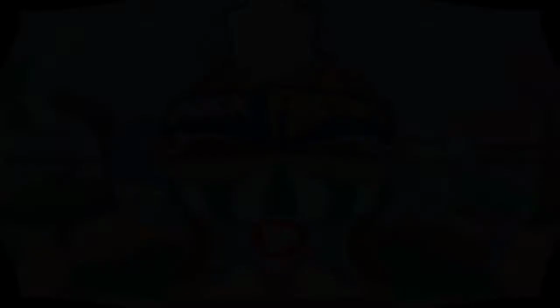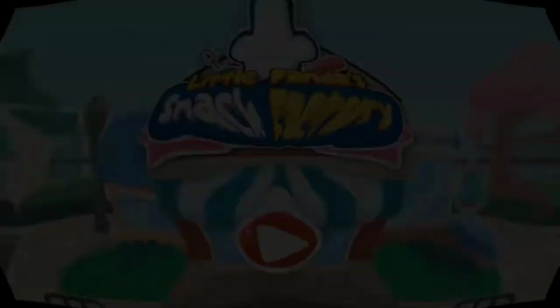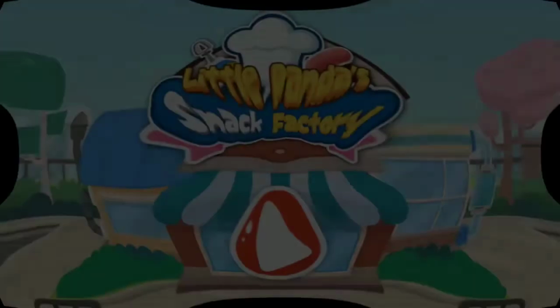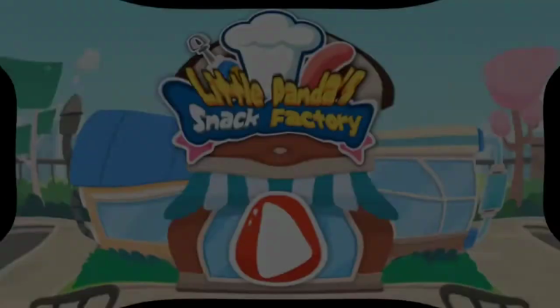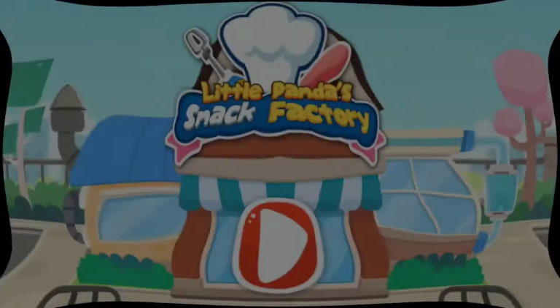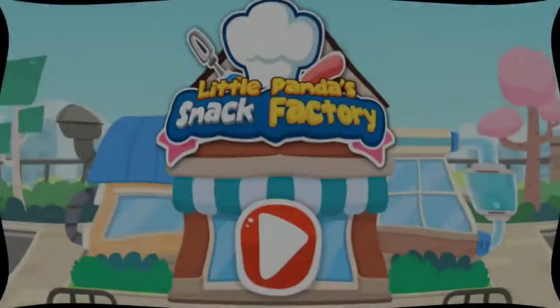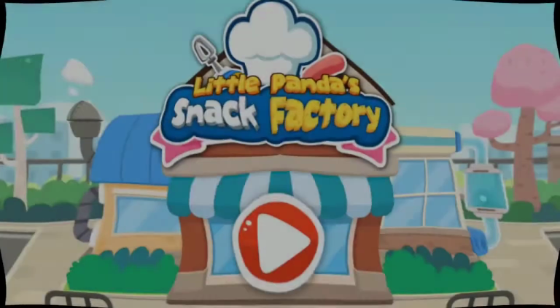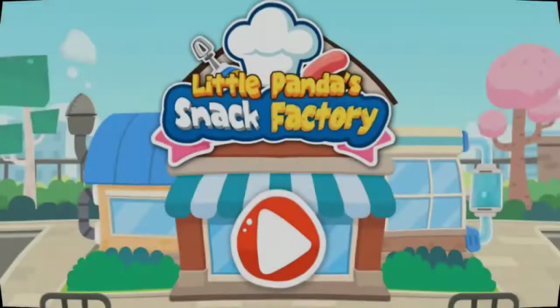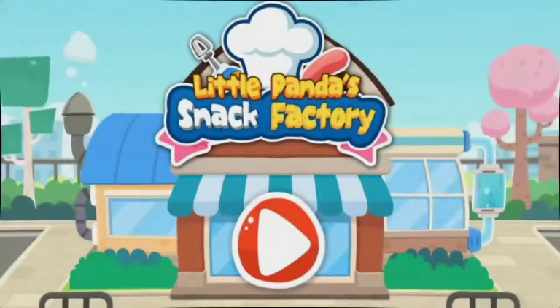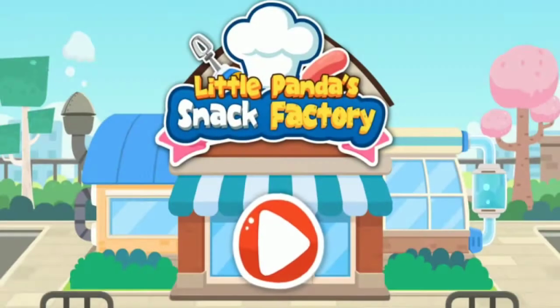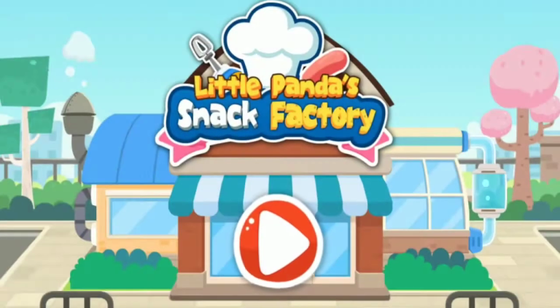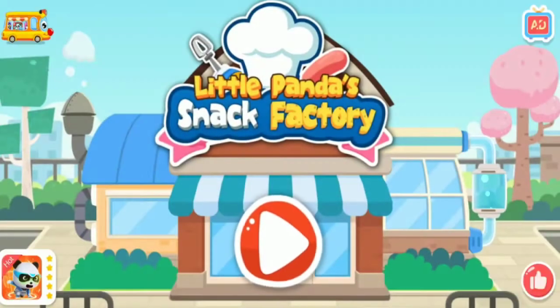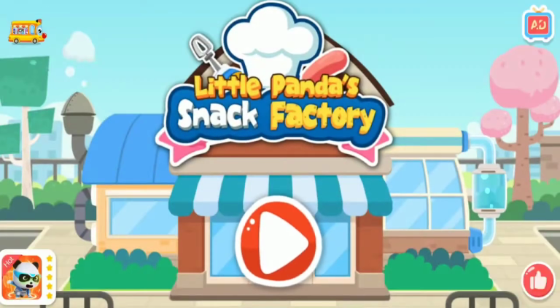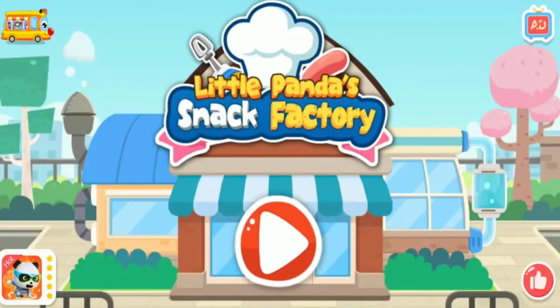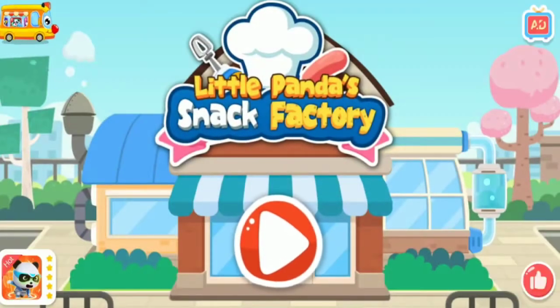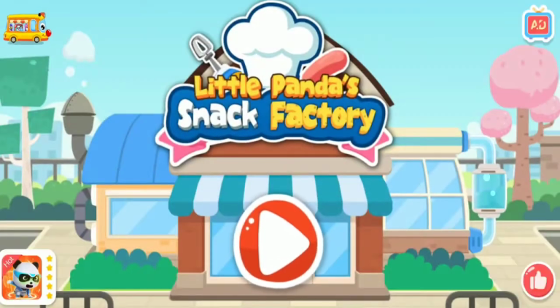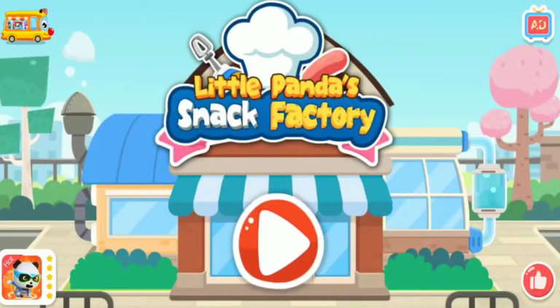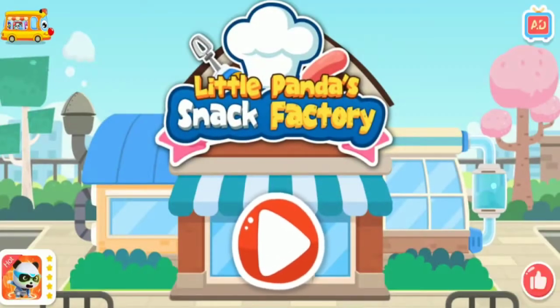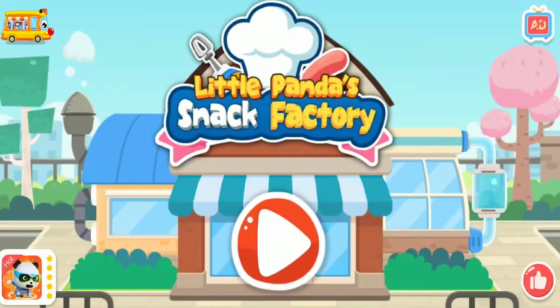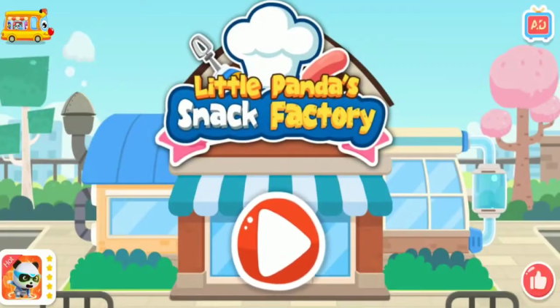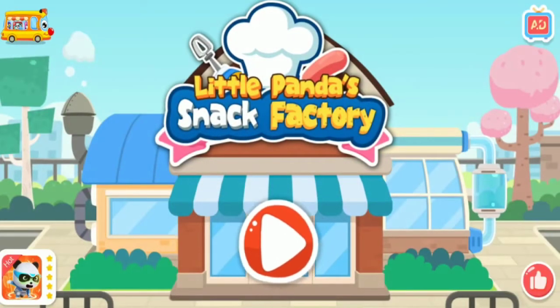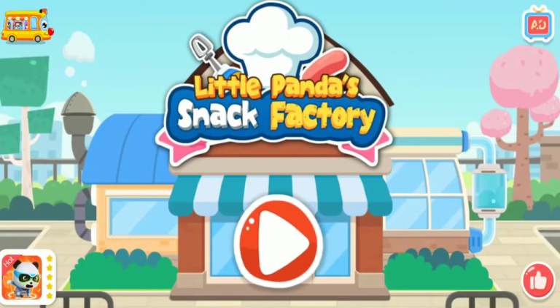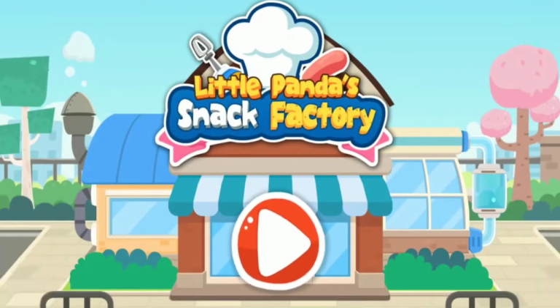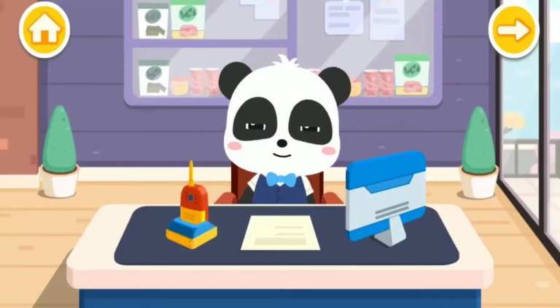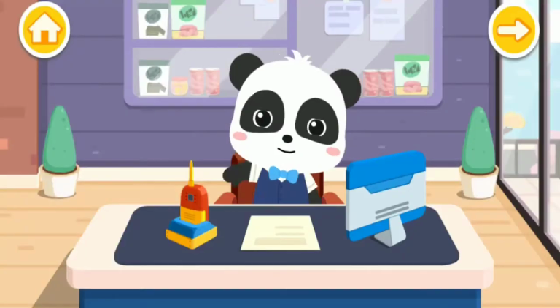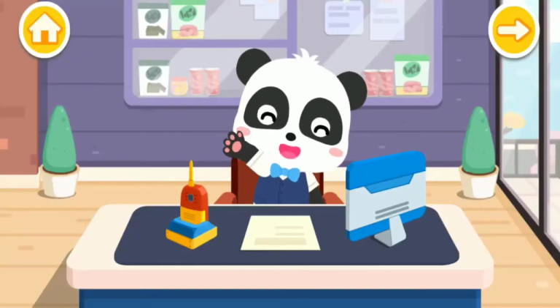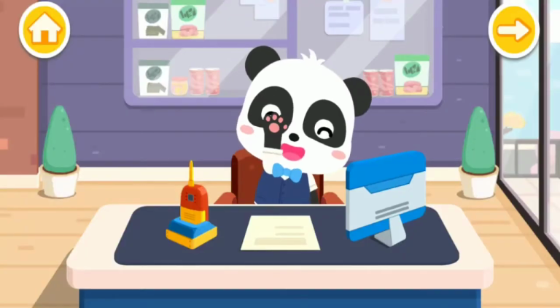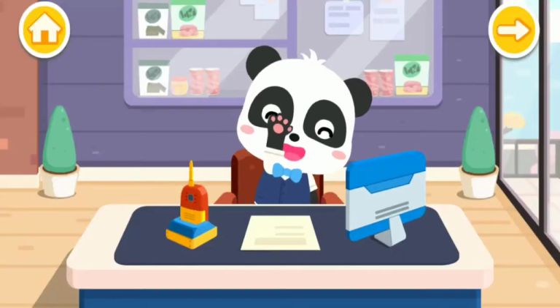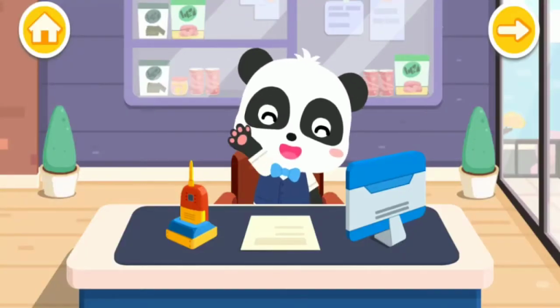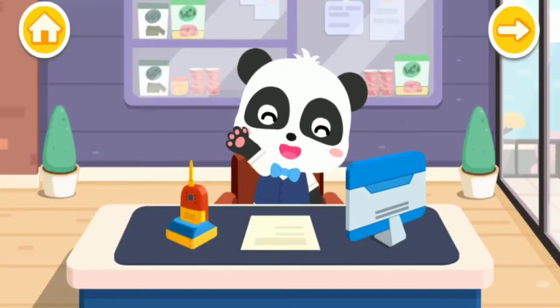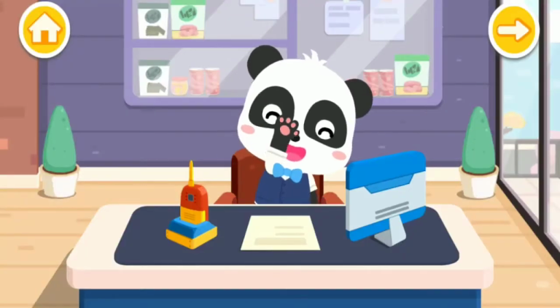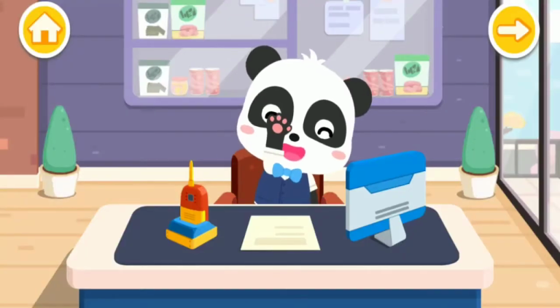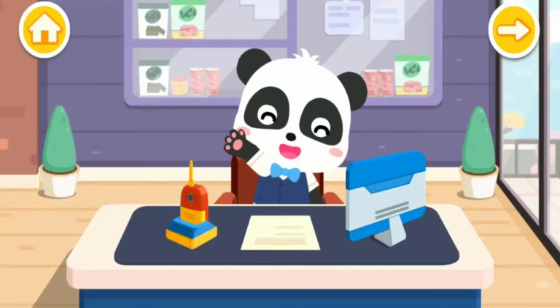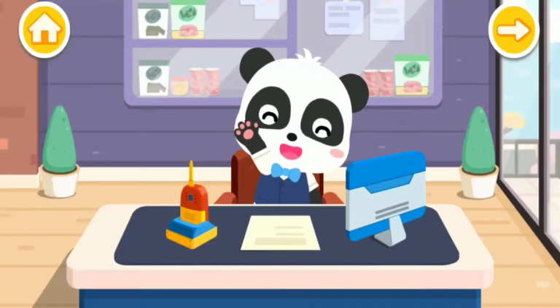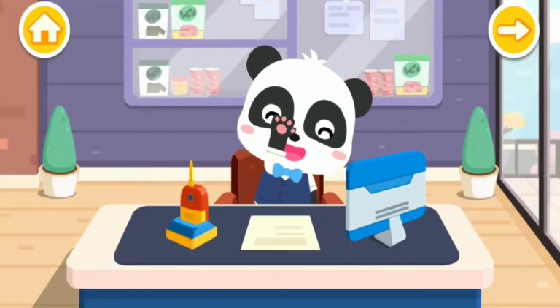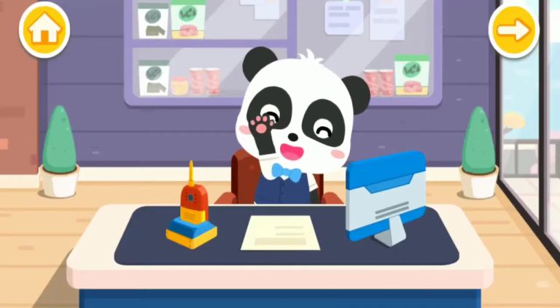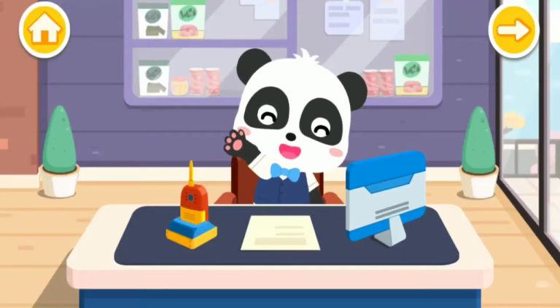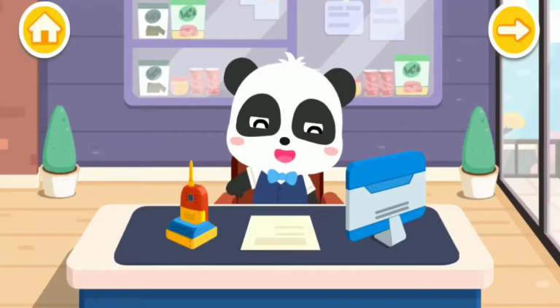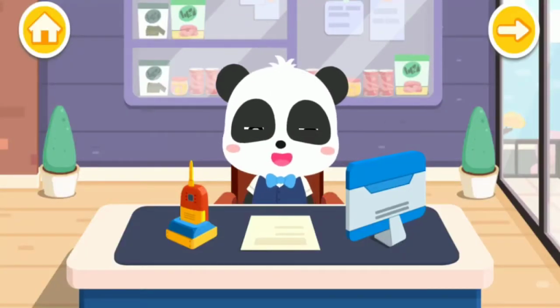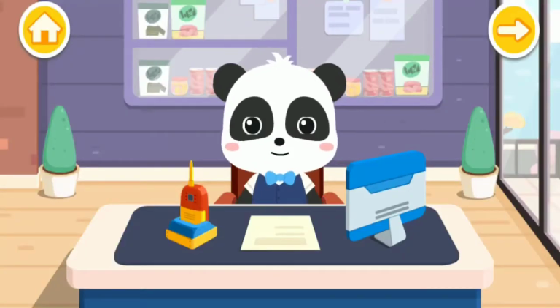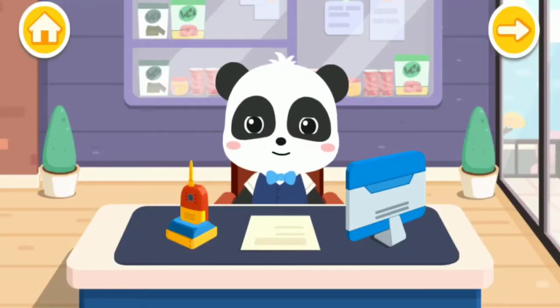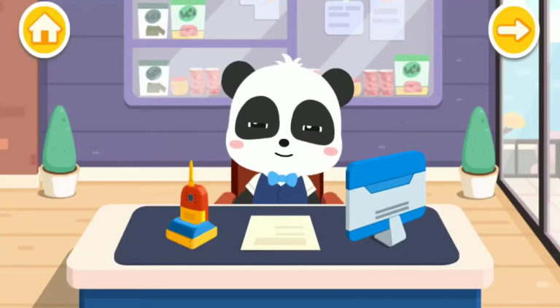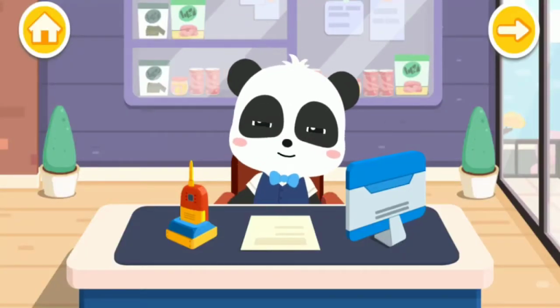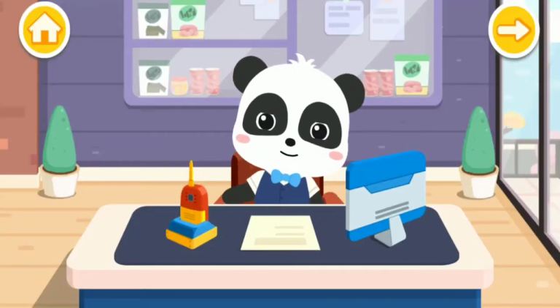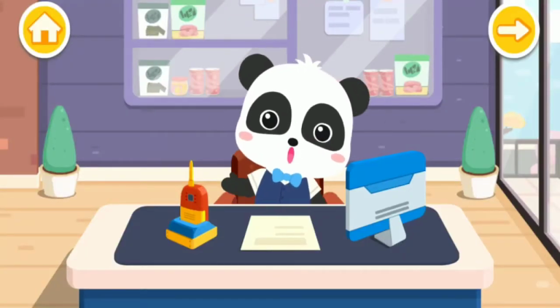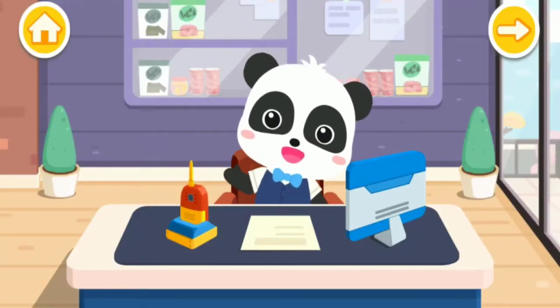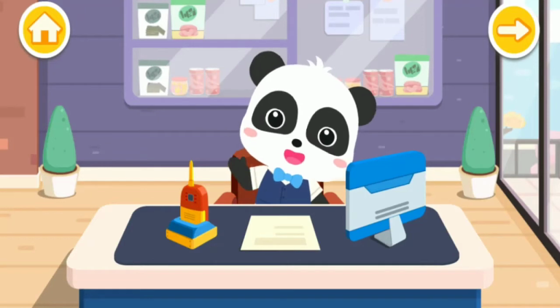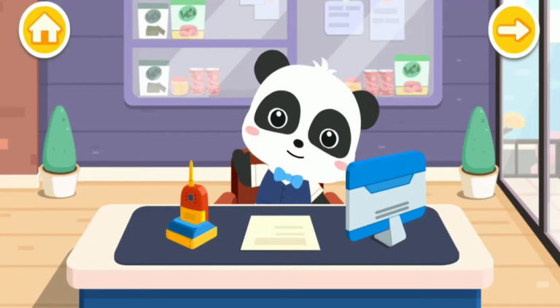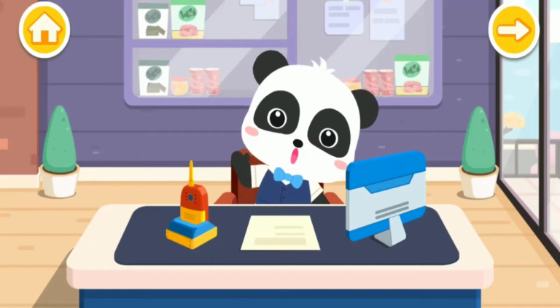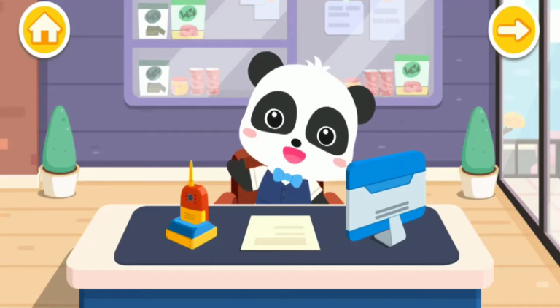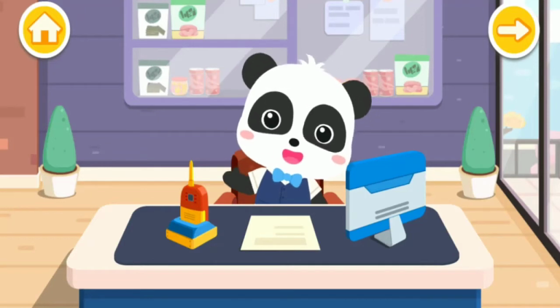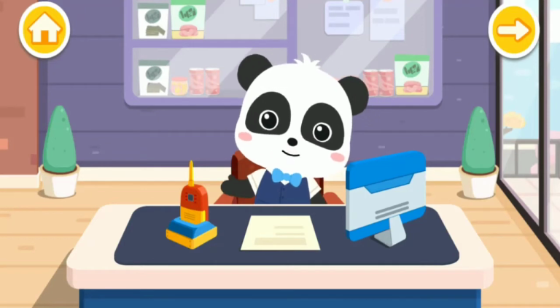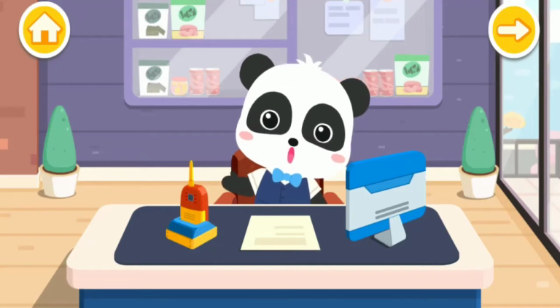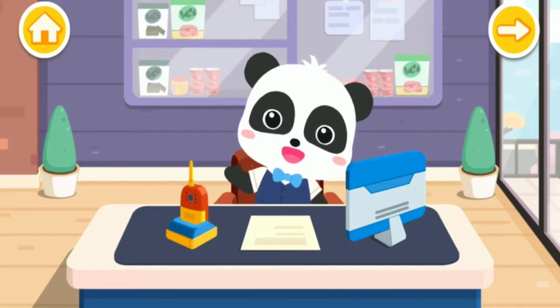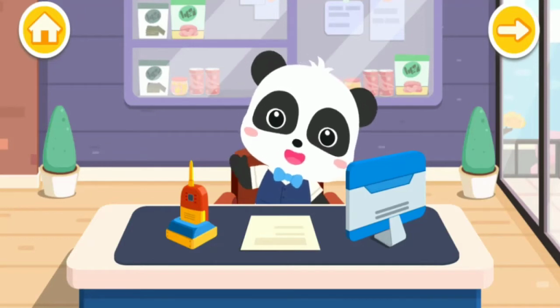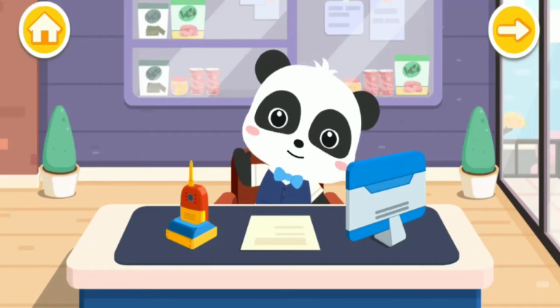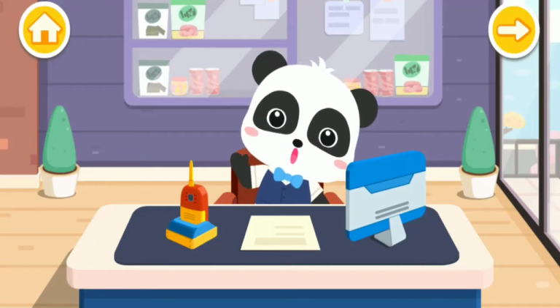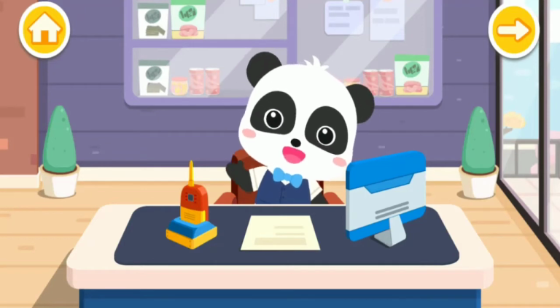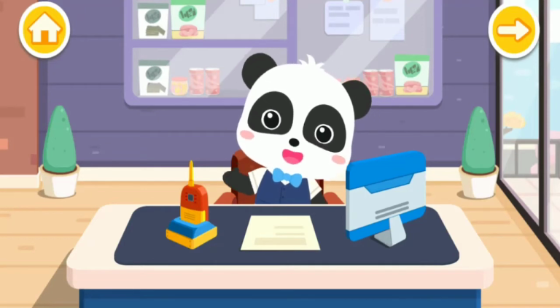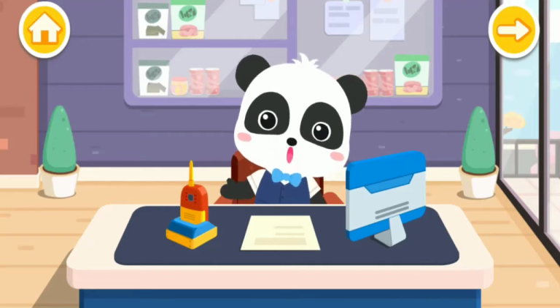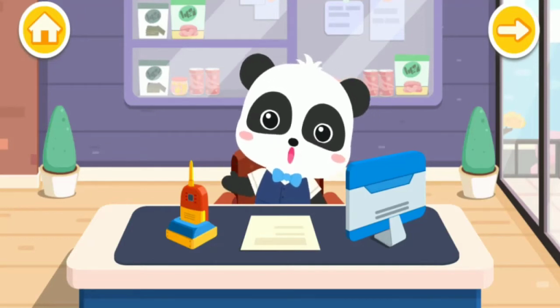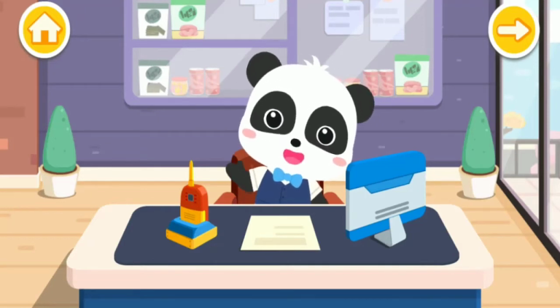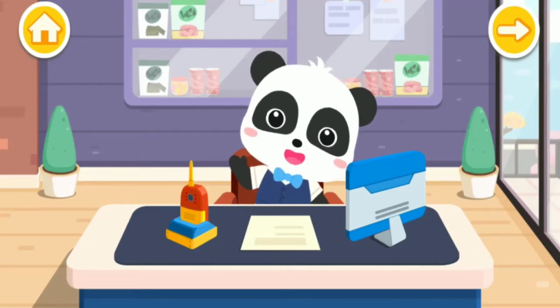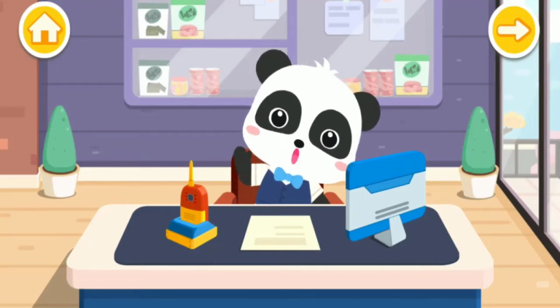Little Panda Snack Factory! Hi! I'm Kiki! I know how to make quite a few tasty snacks!